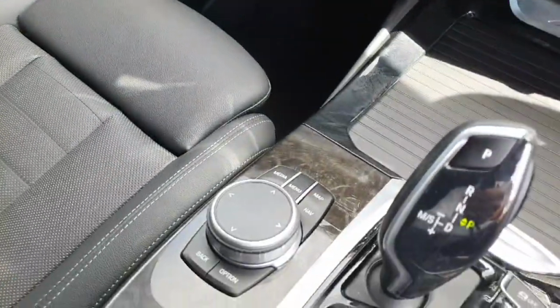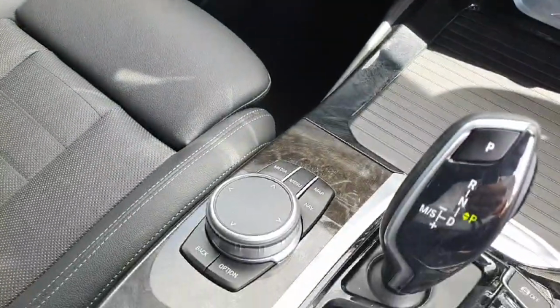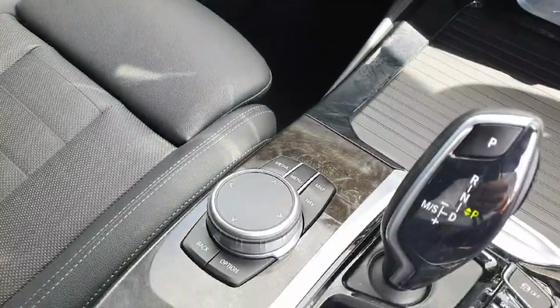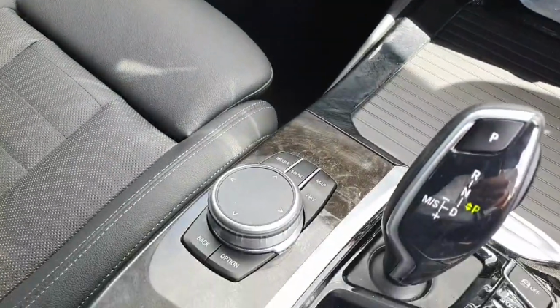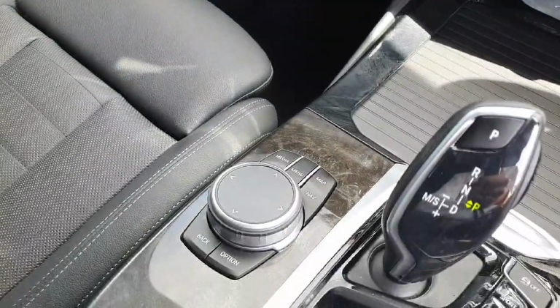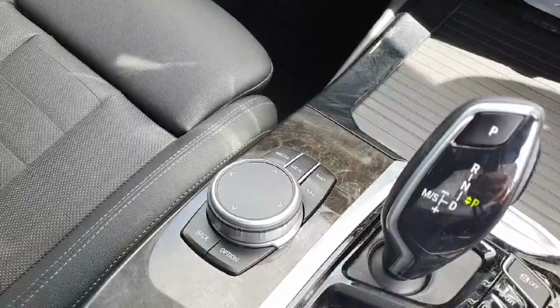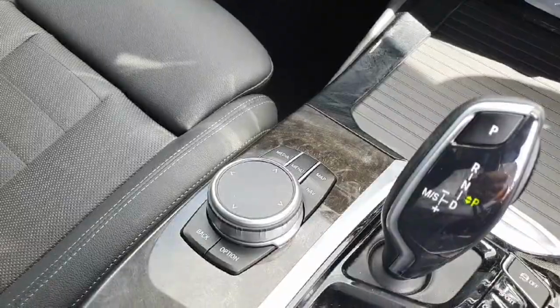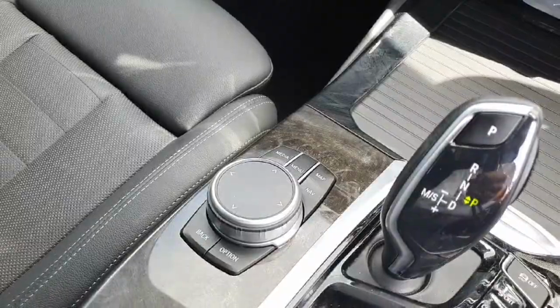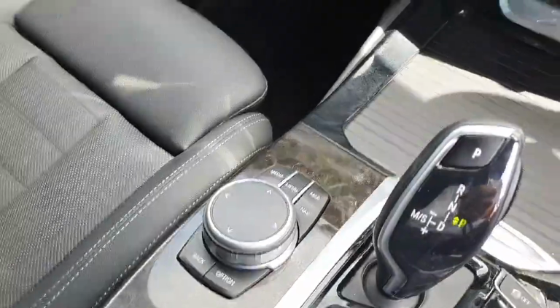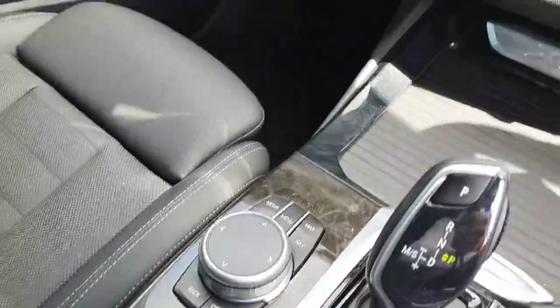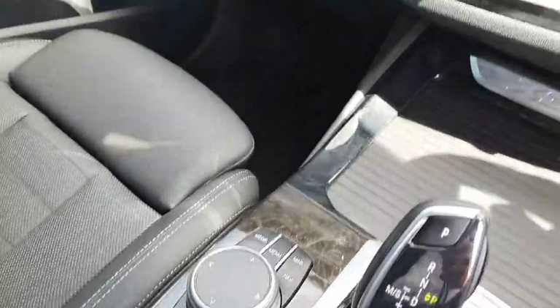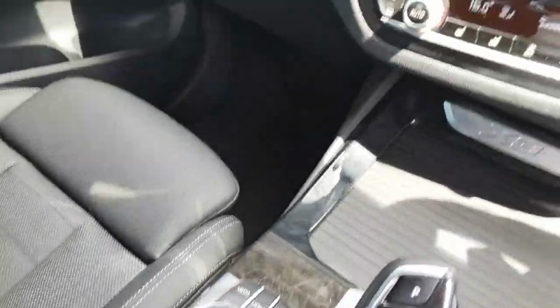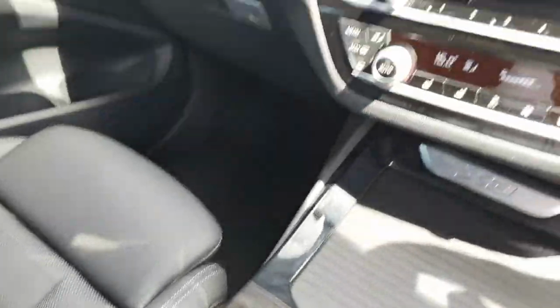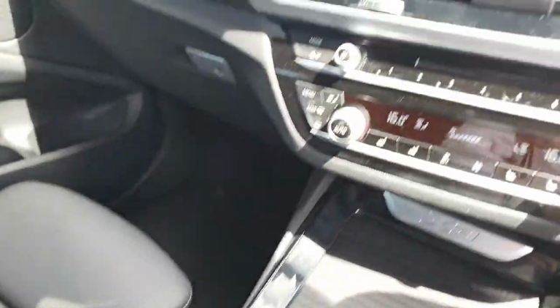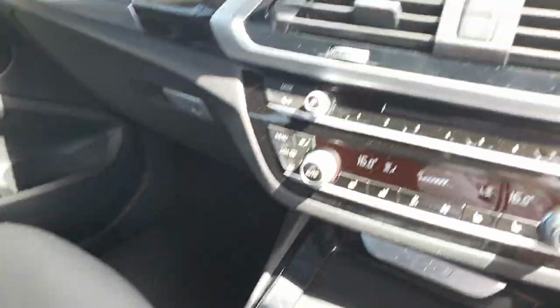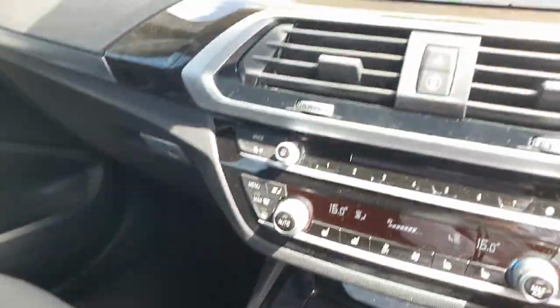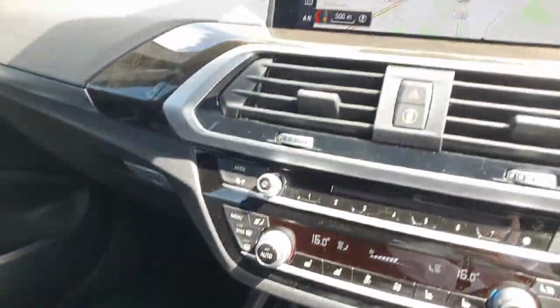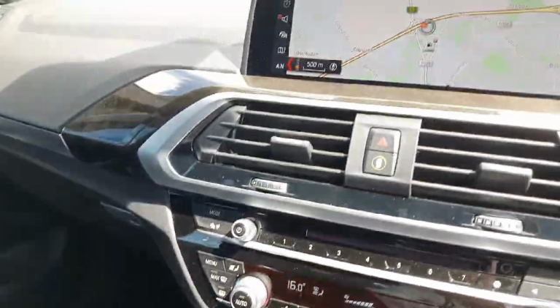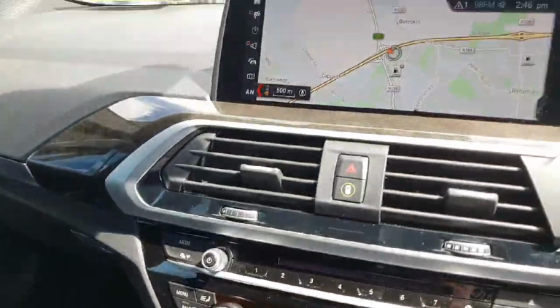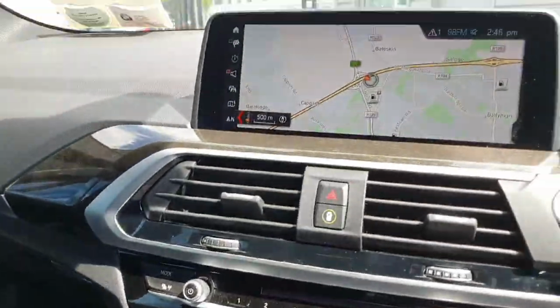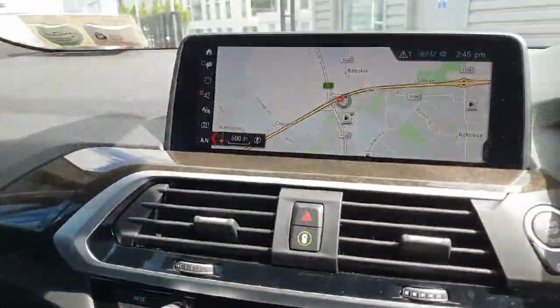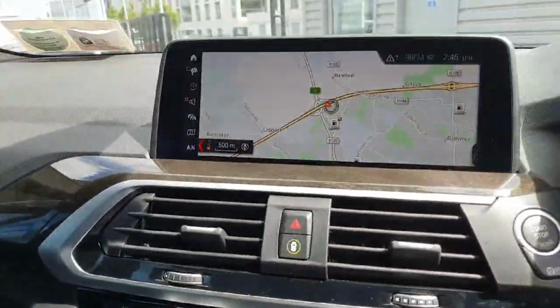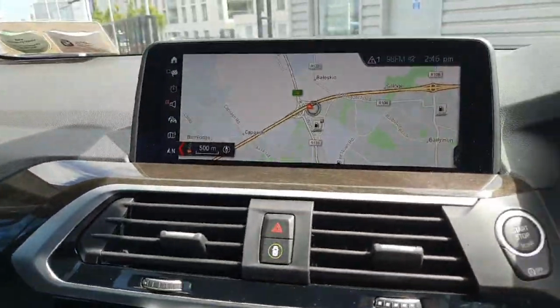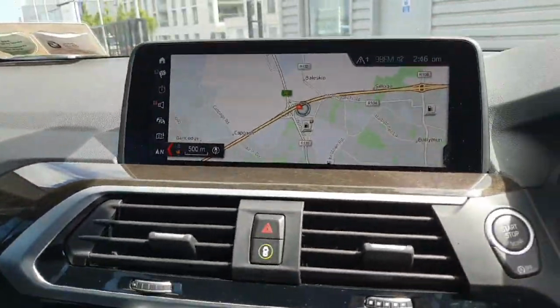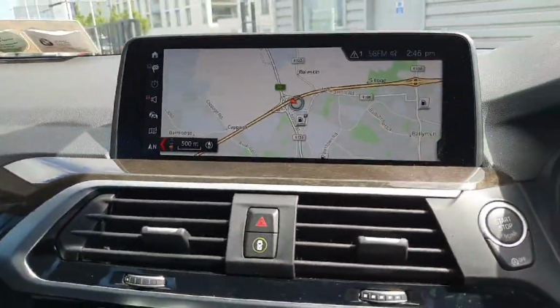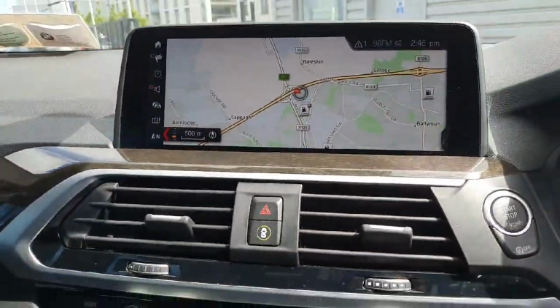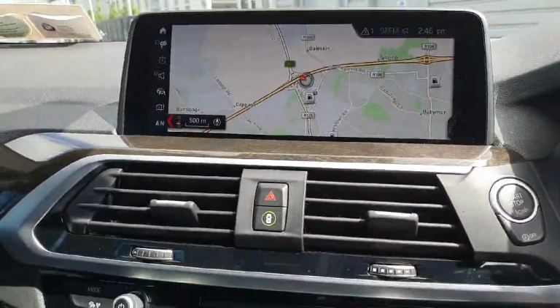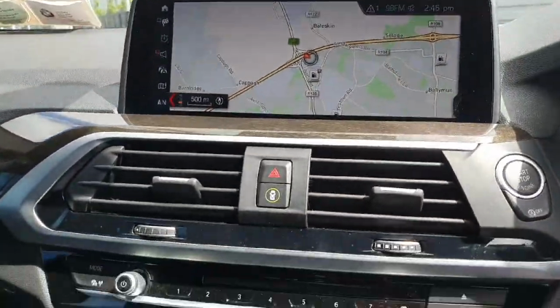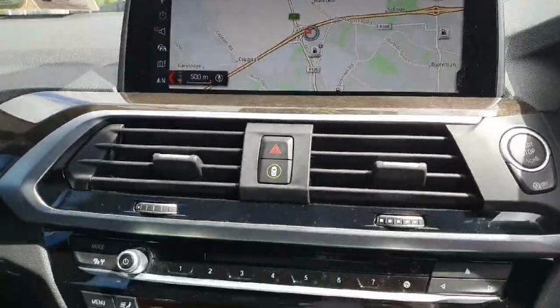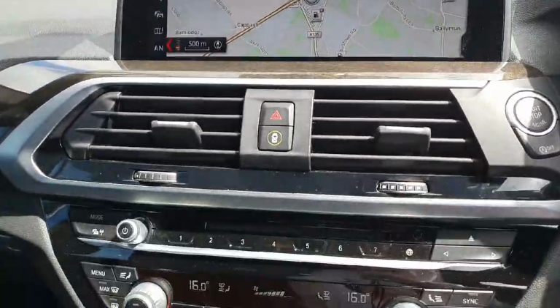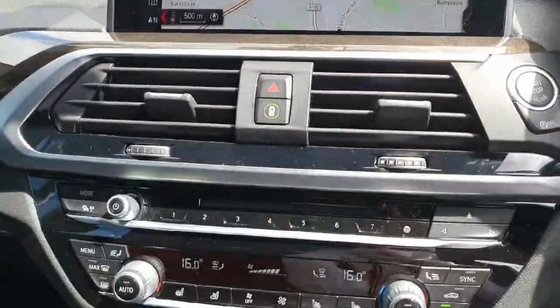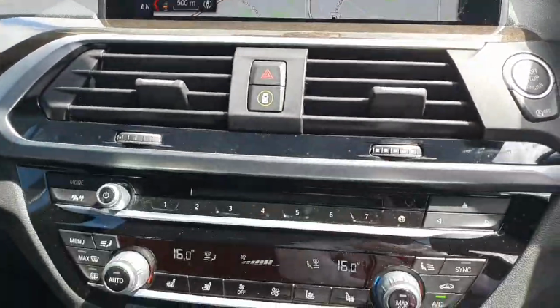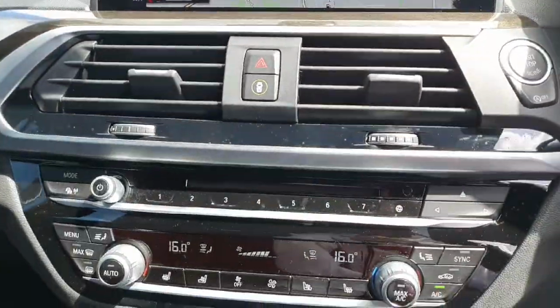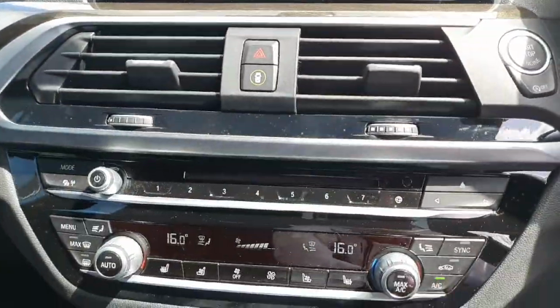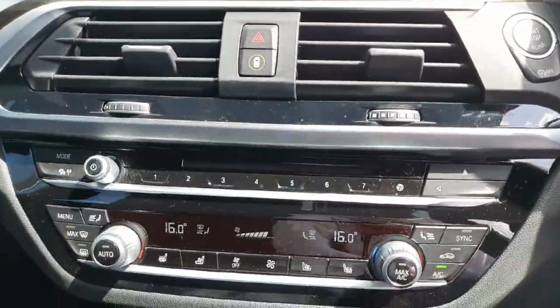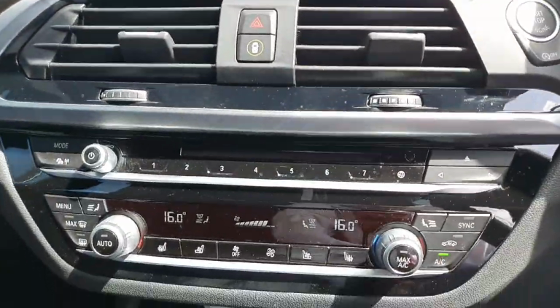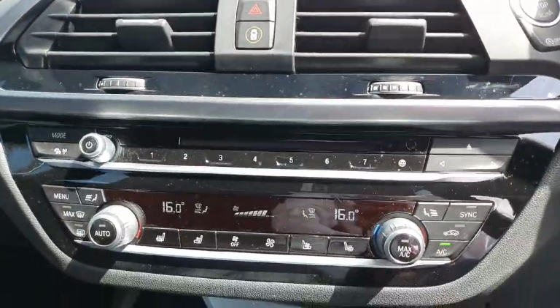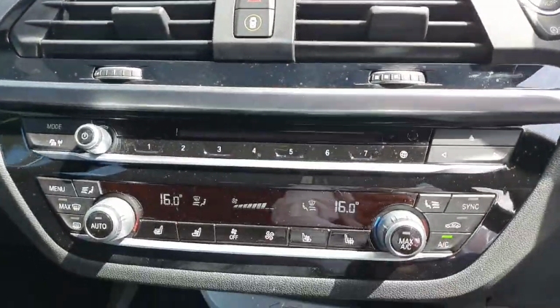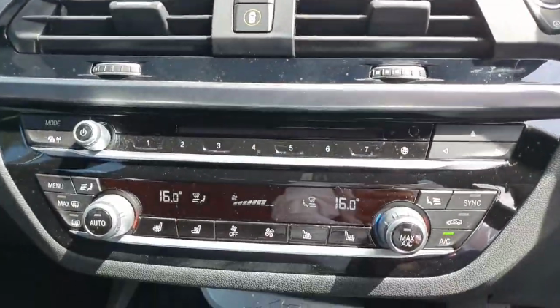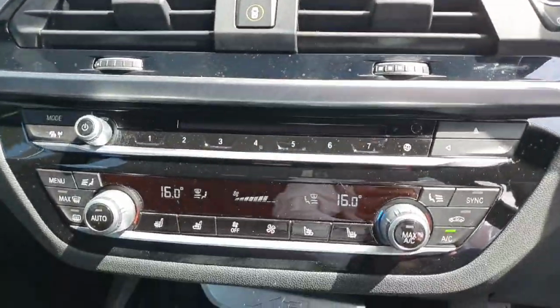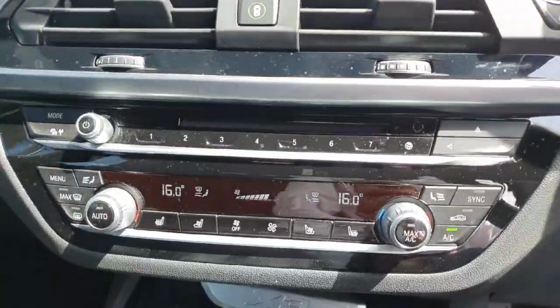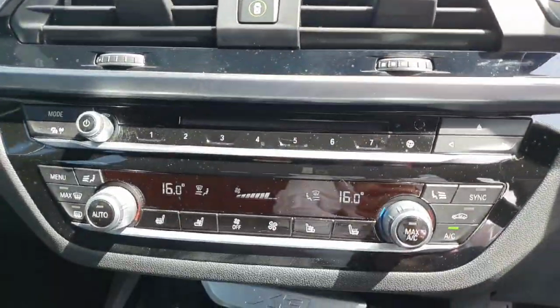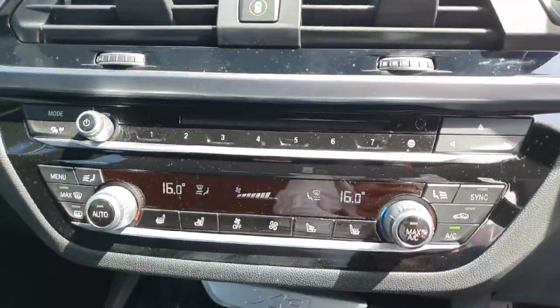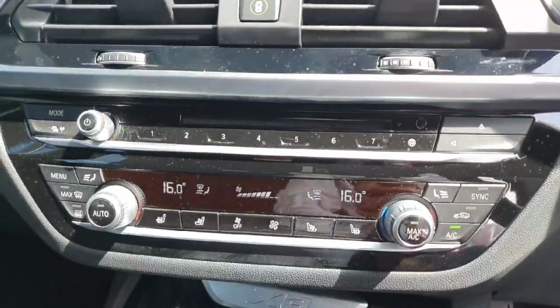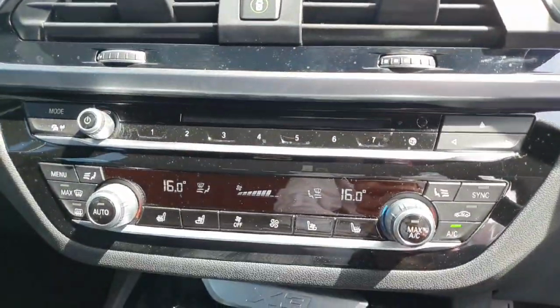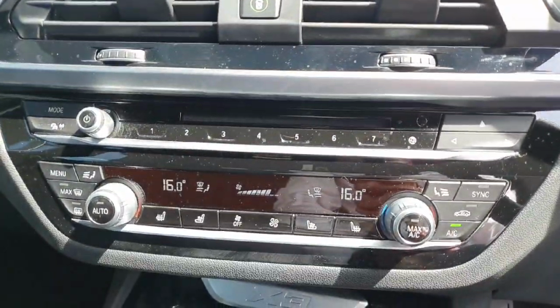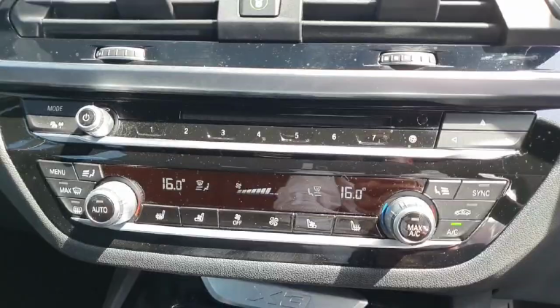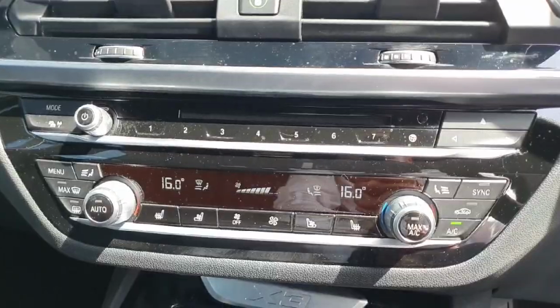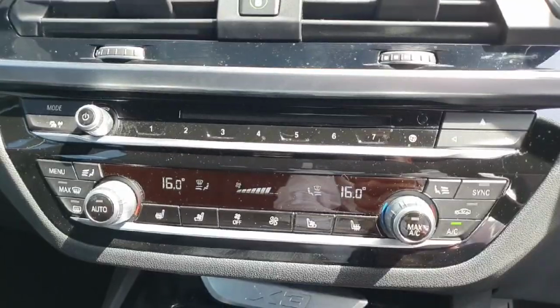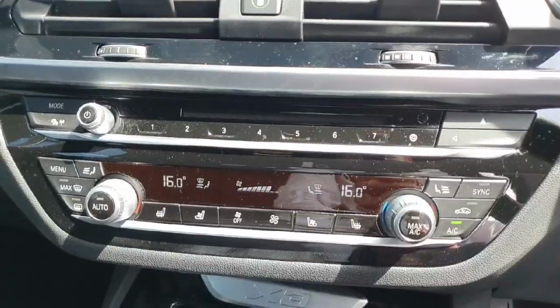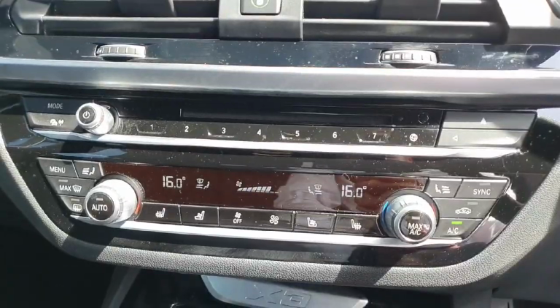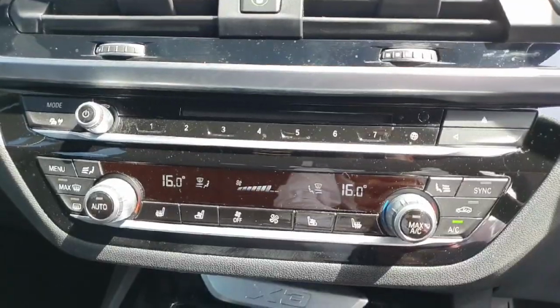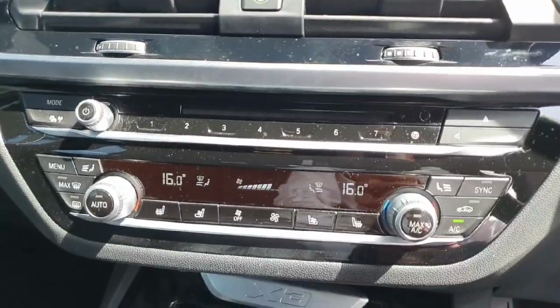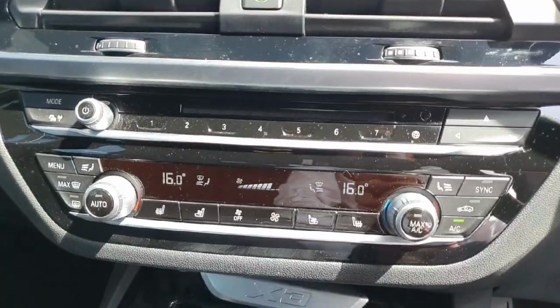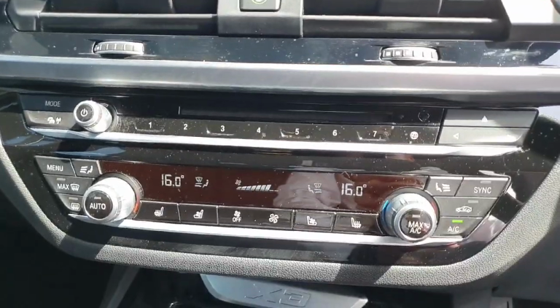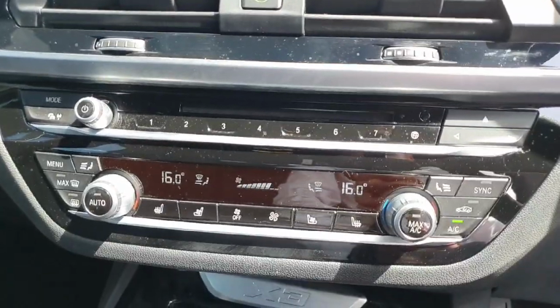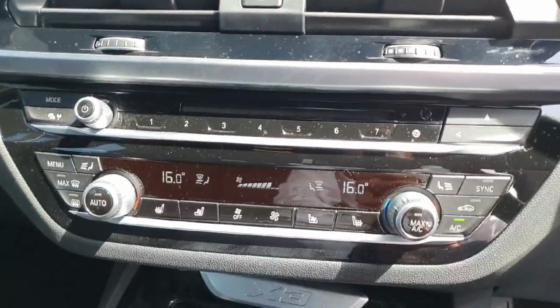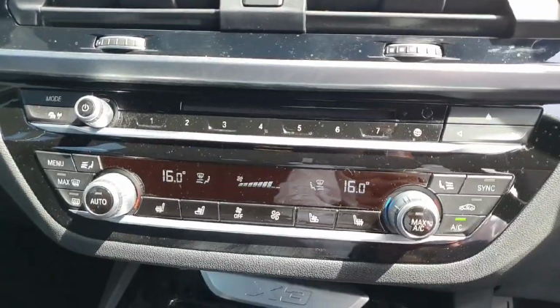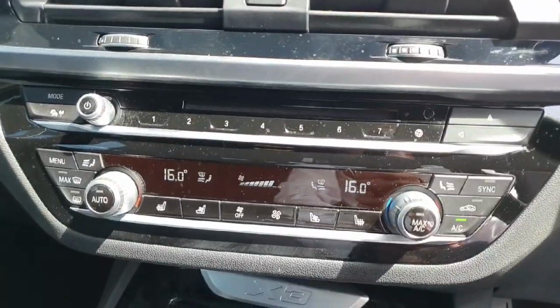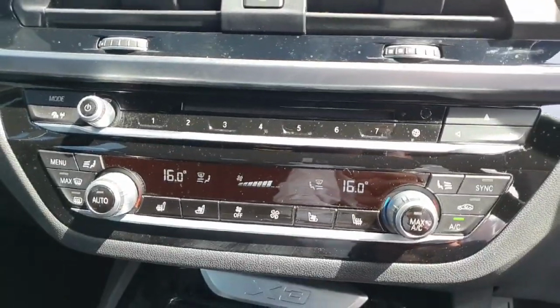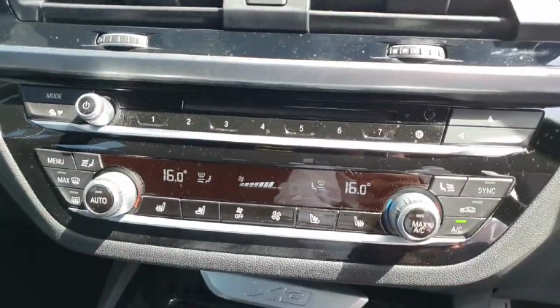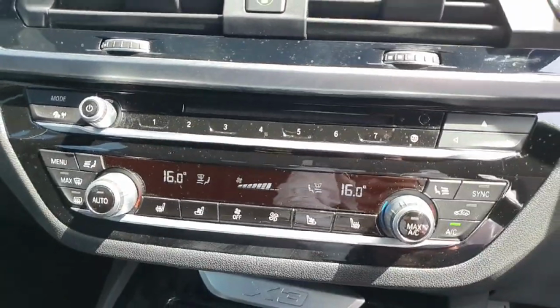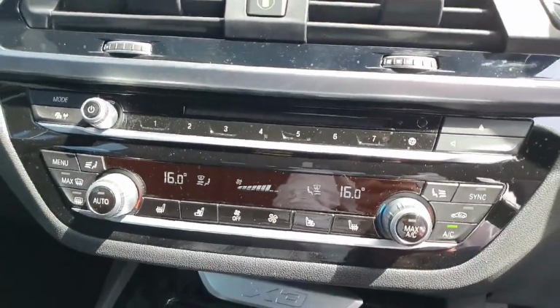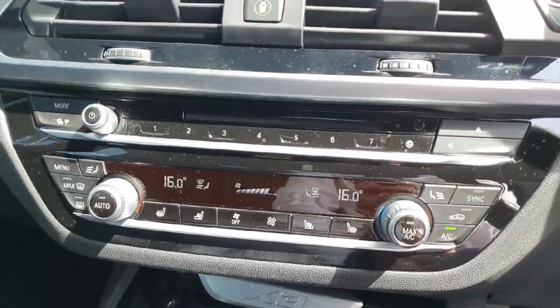Over in the centre of the dash we do have the touch screen iDrive system that can also be accessed here safely and conveniently by the driver. Underneath all that we do have the split climate controls with the heated seat option as well.